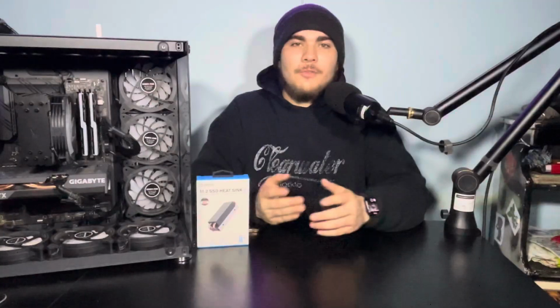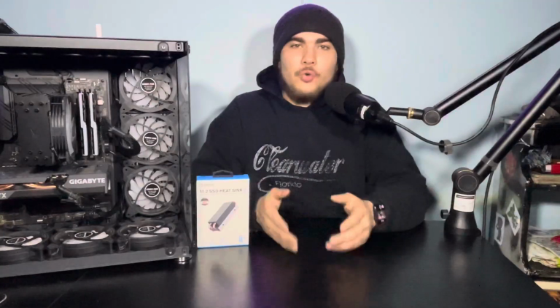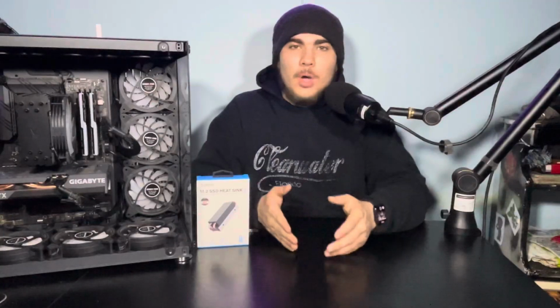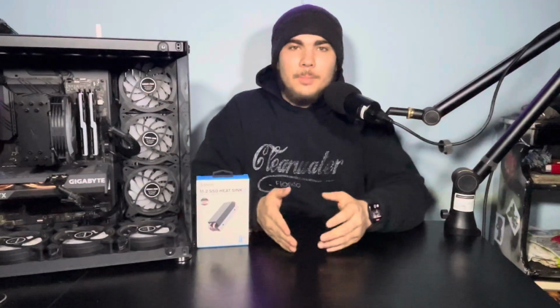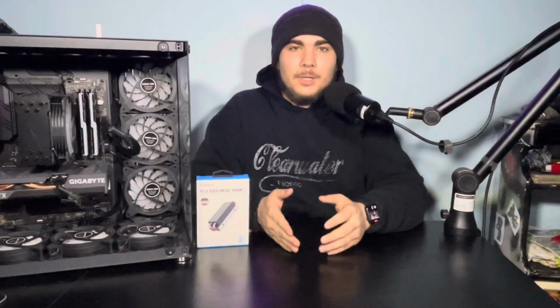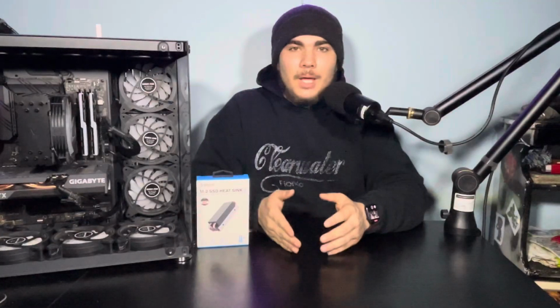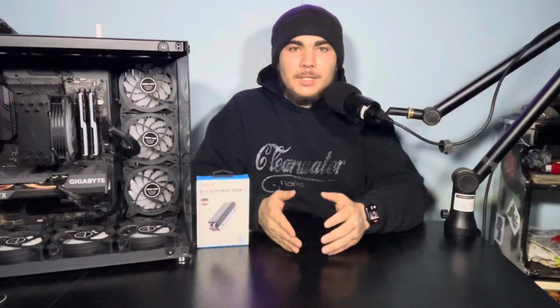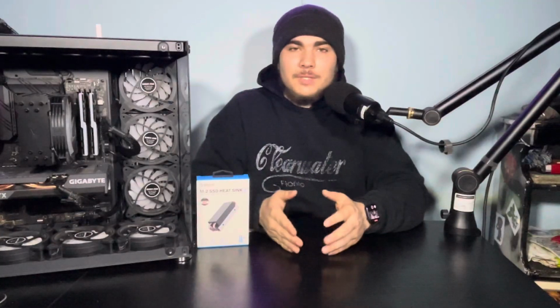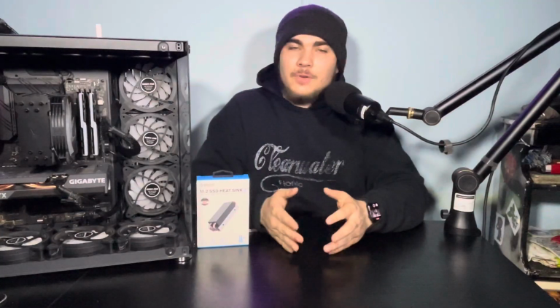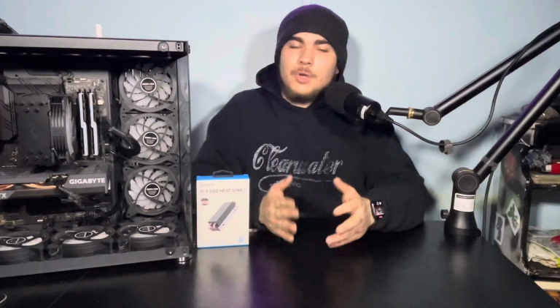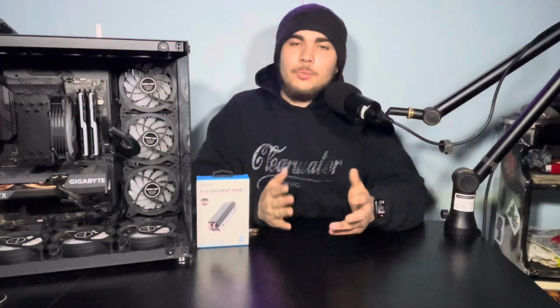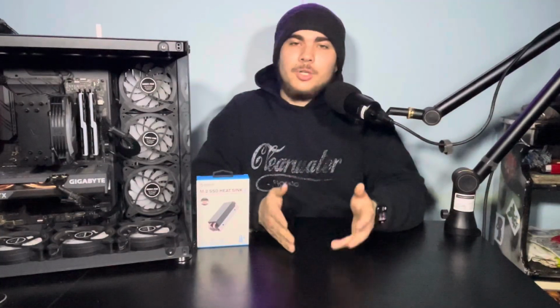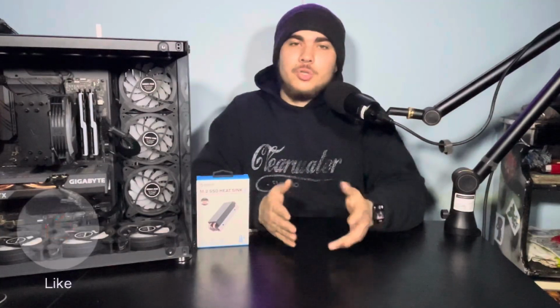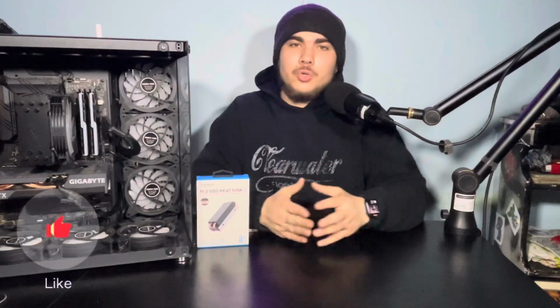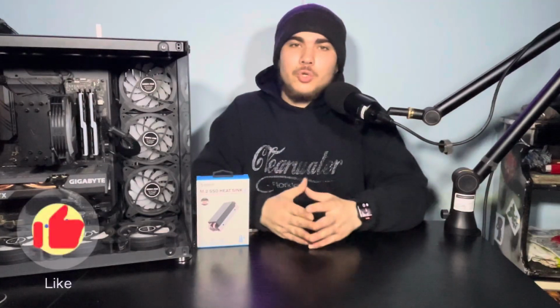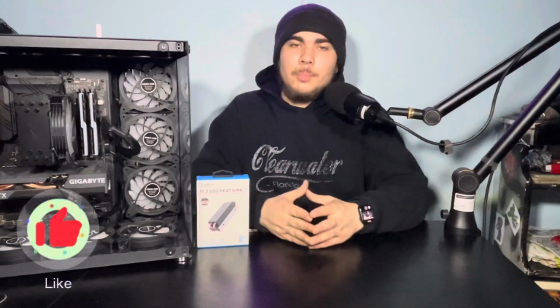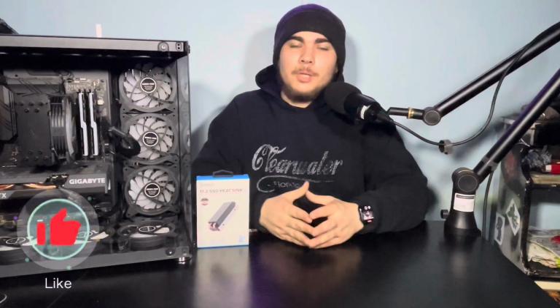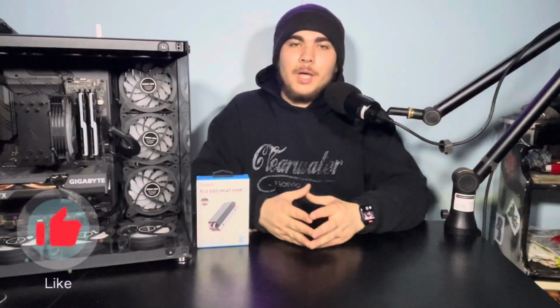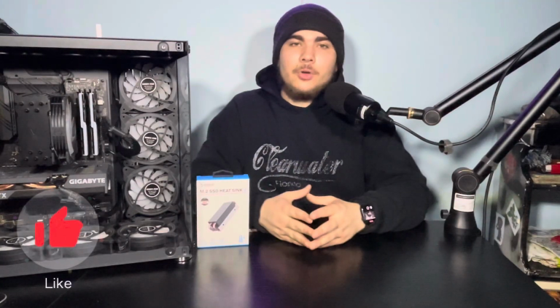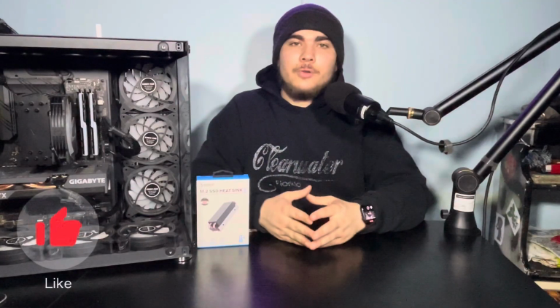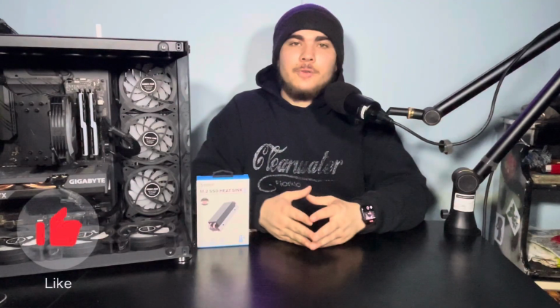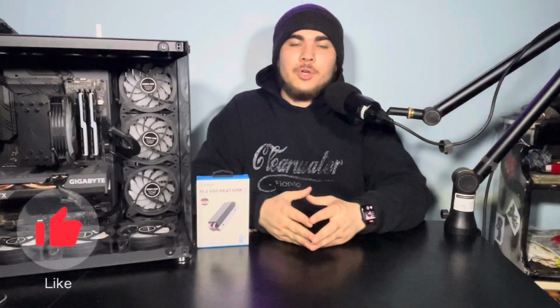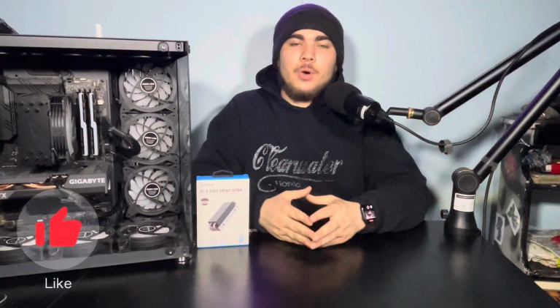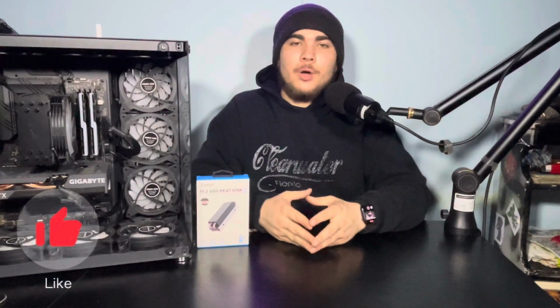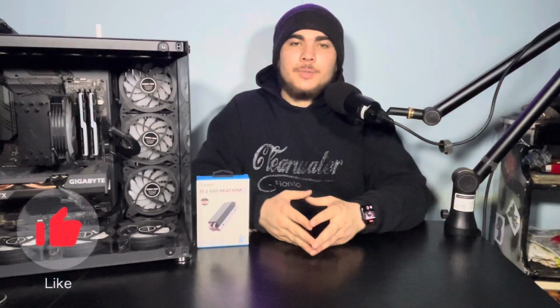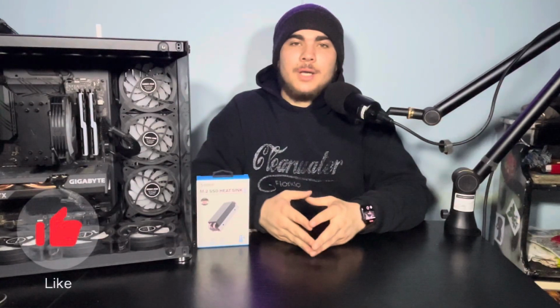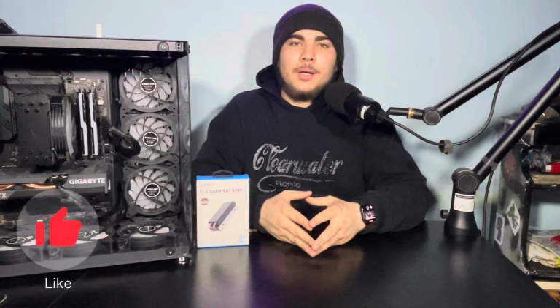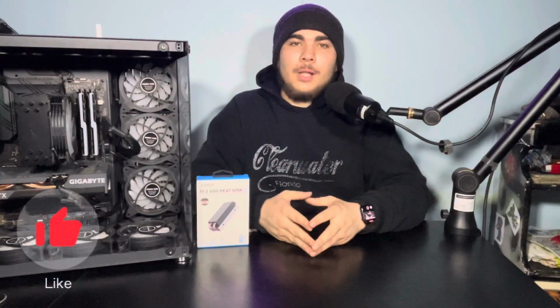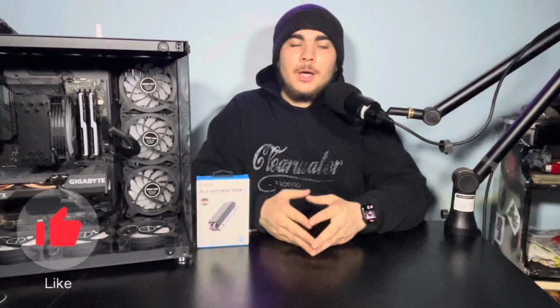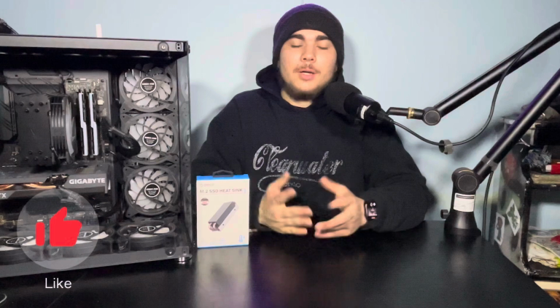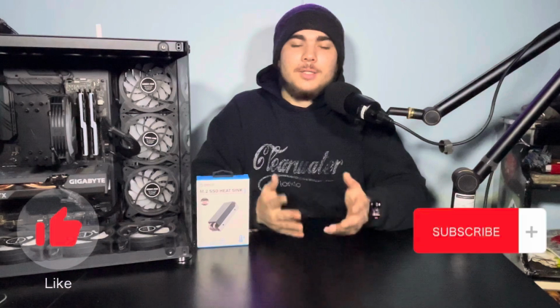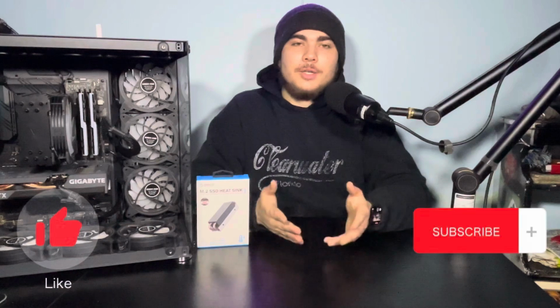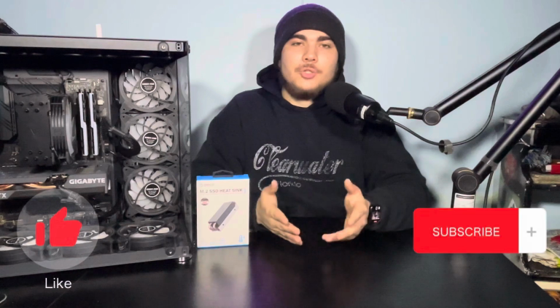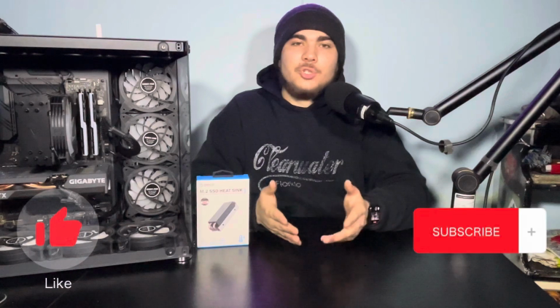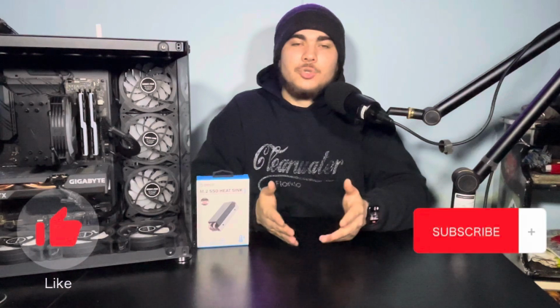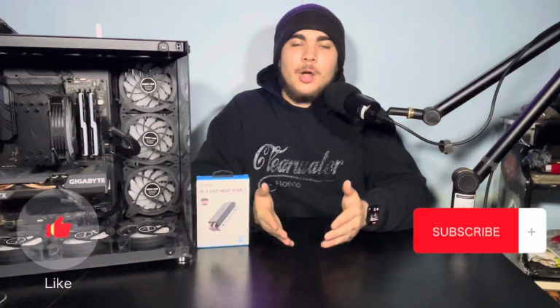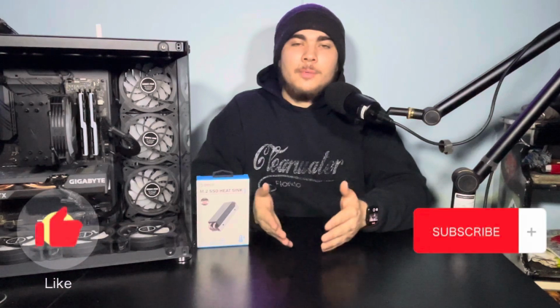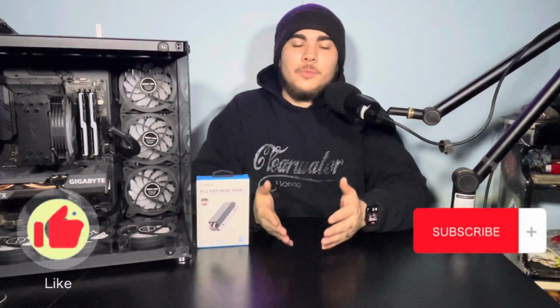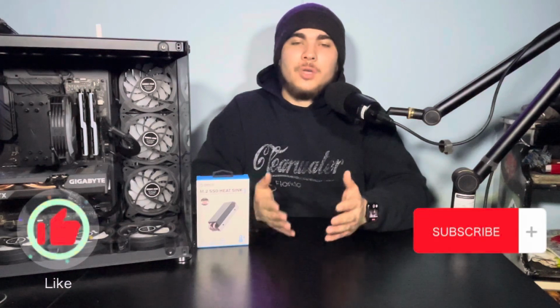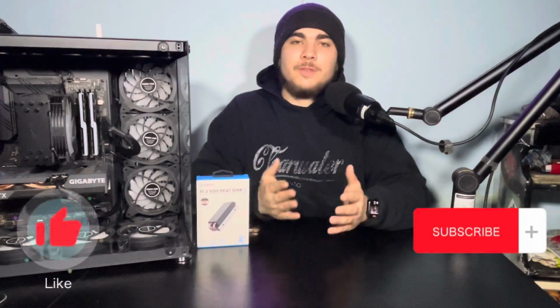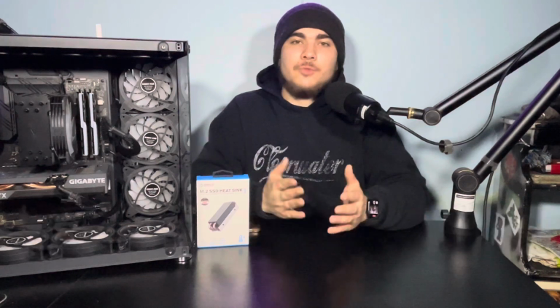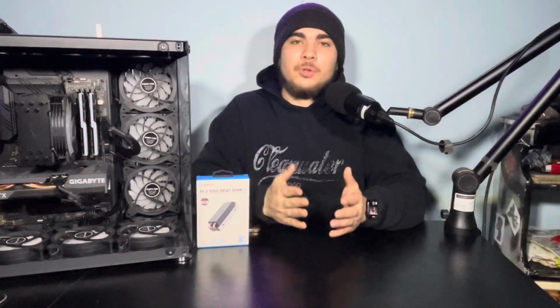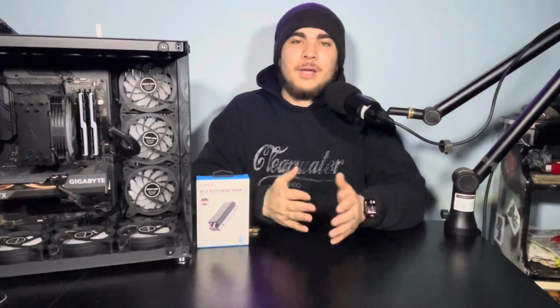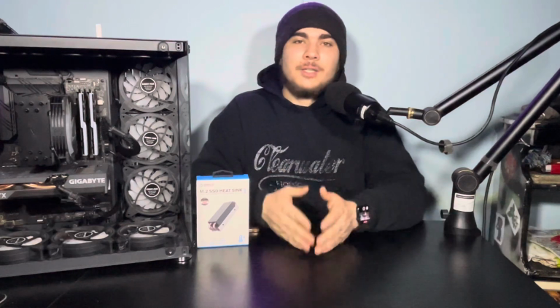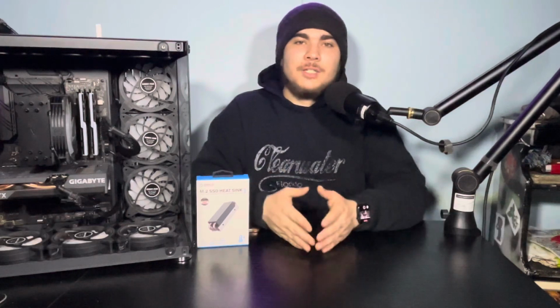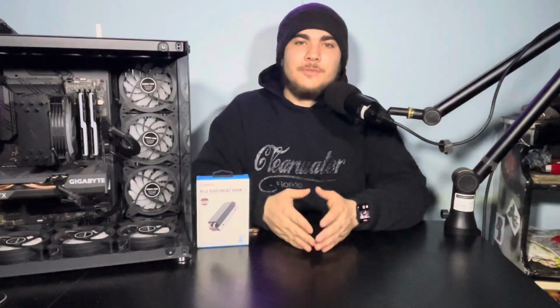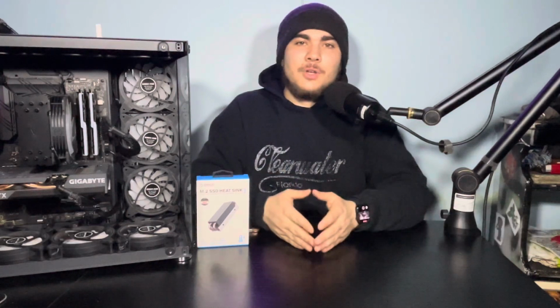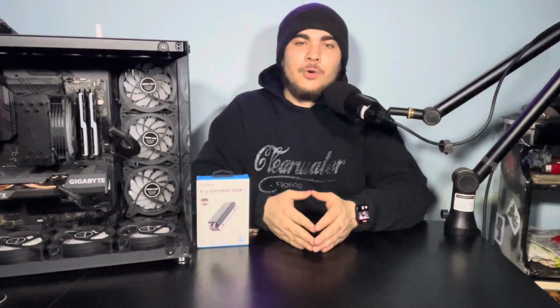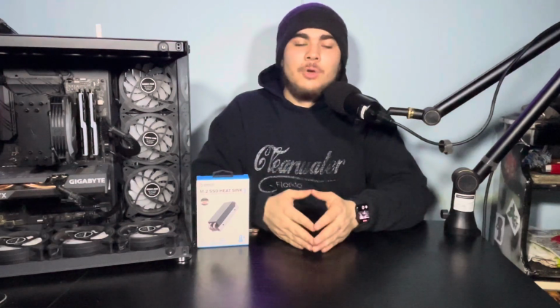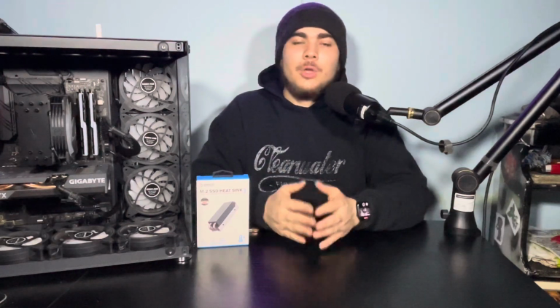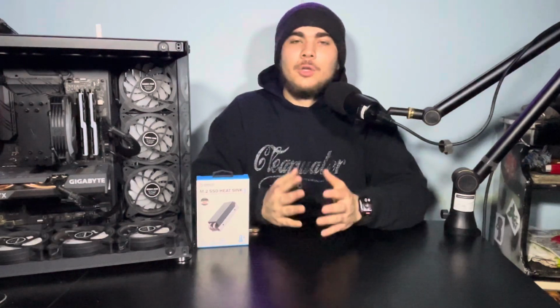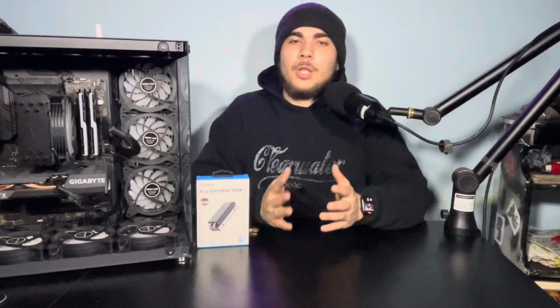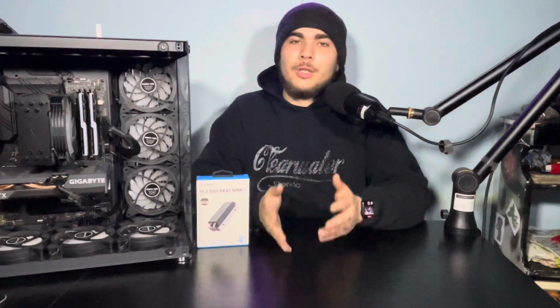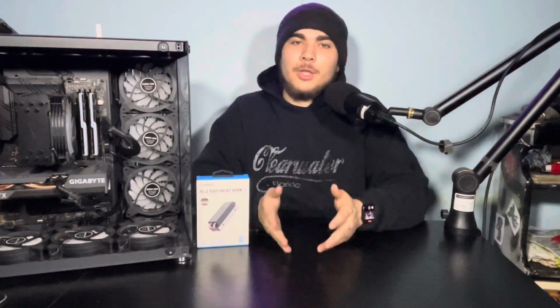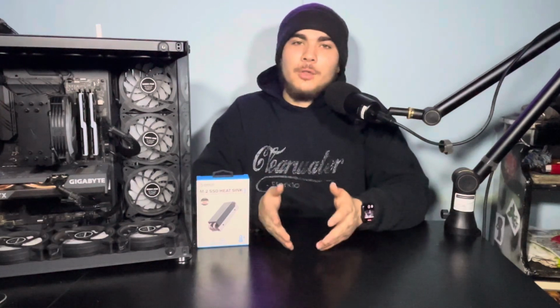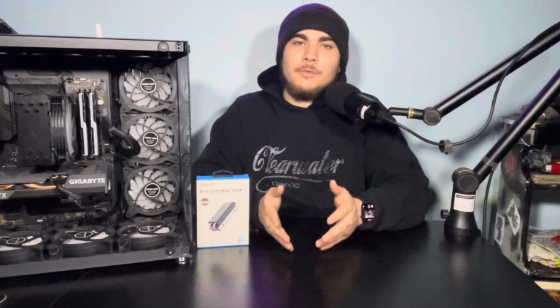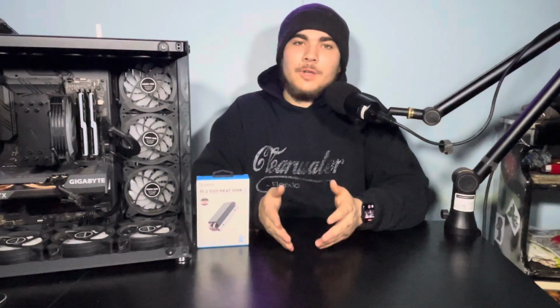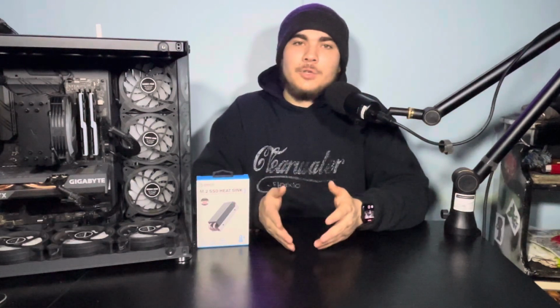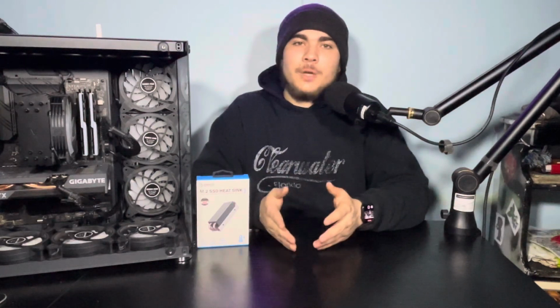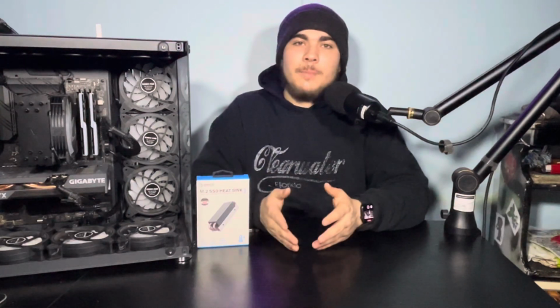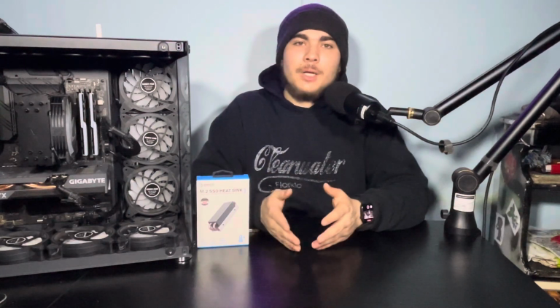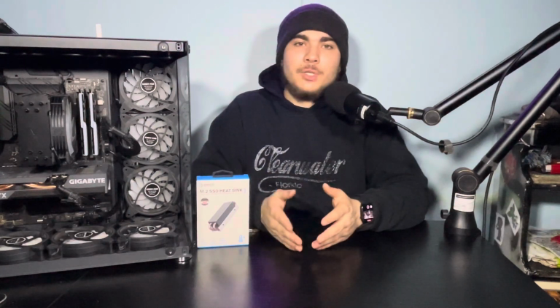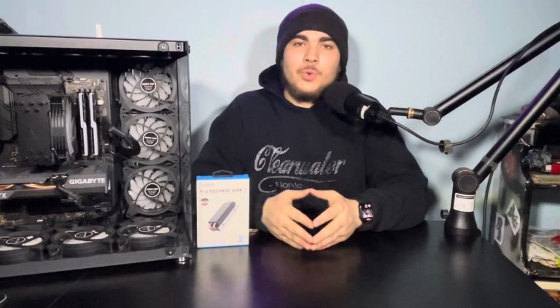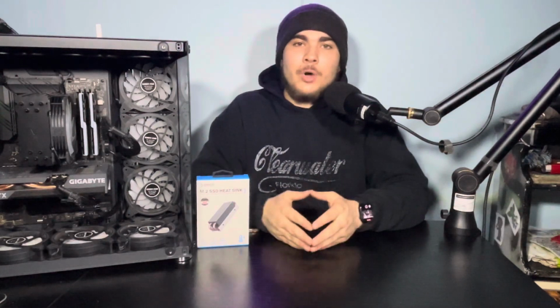If you happen to like this video, please do drop a like. It helps out a lot, and consider subscribing because if you like this video, you'll like the other videos I make as well.